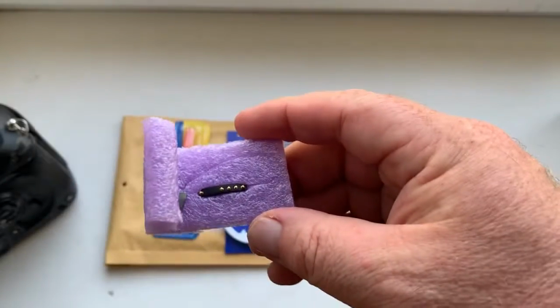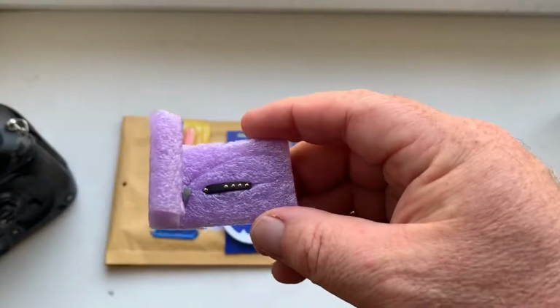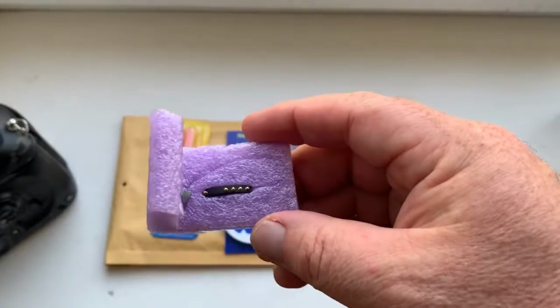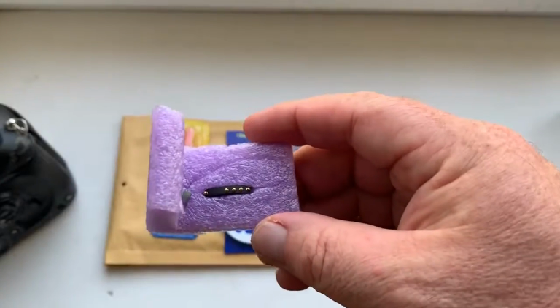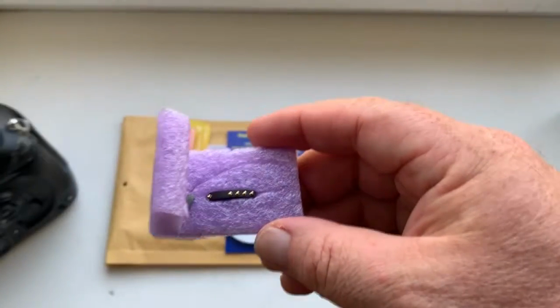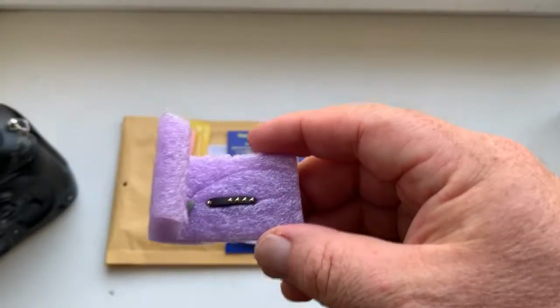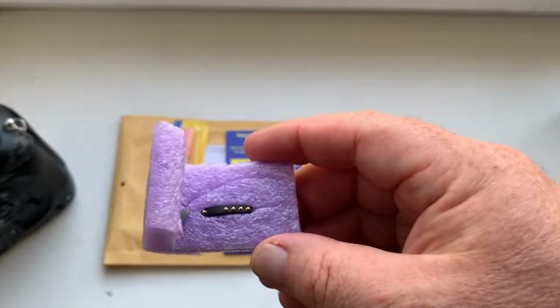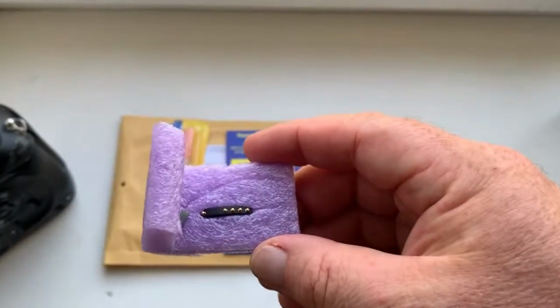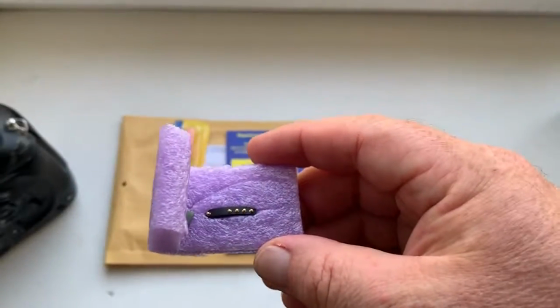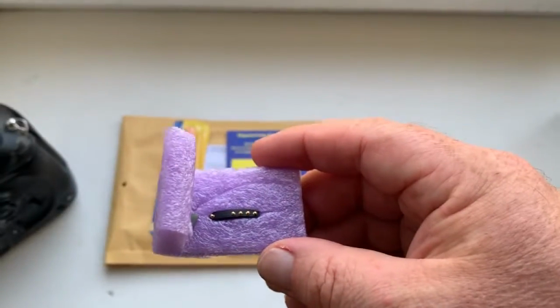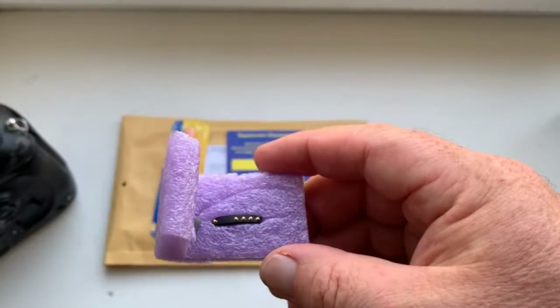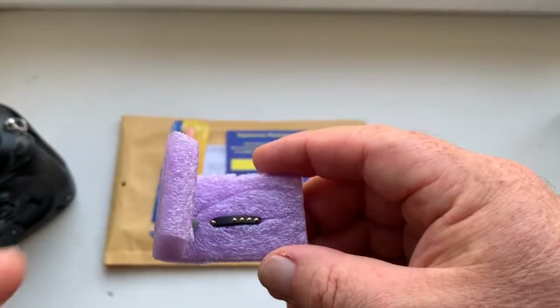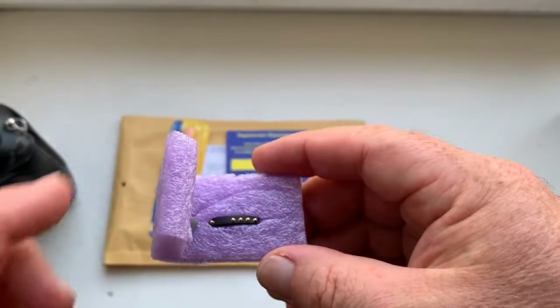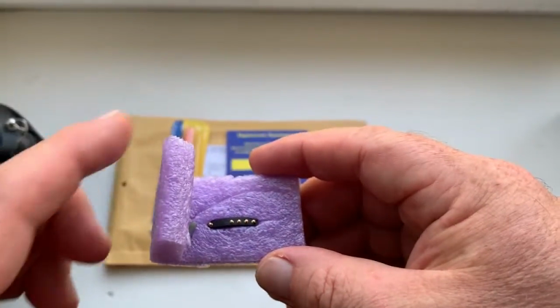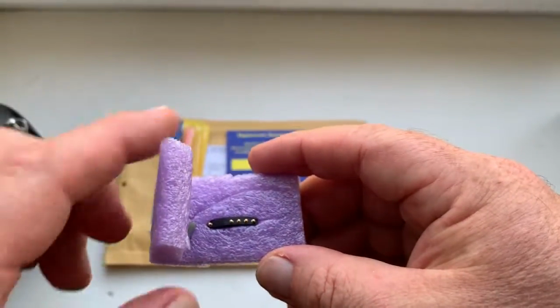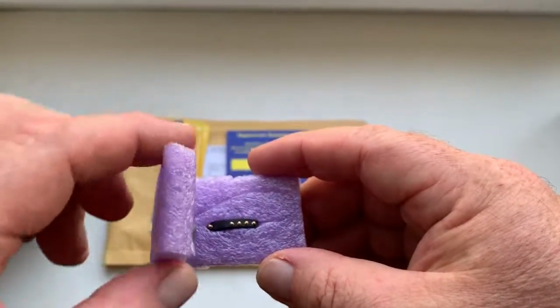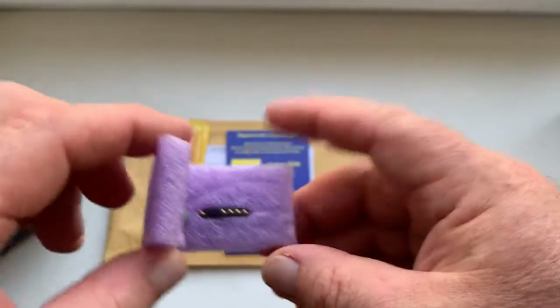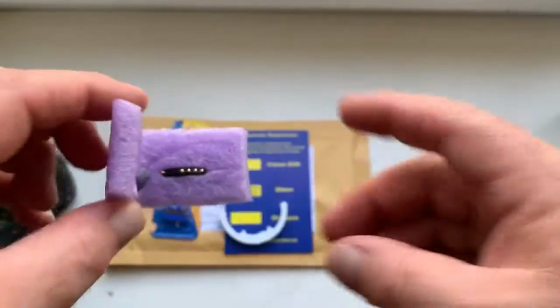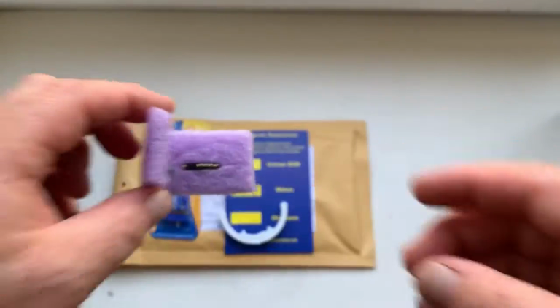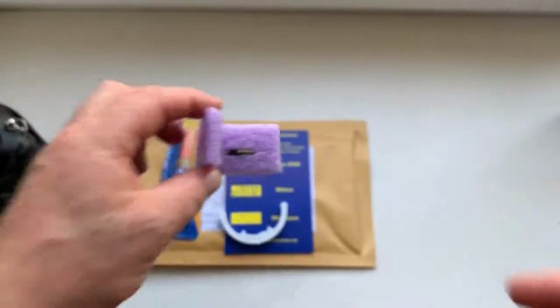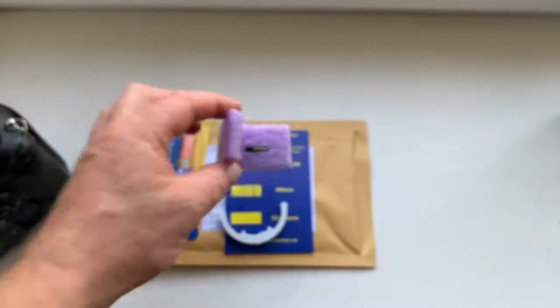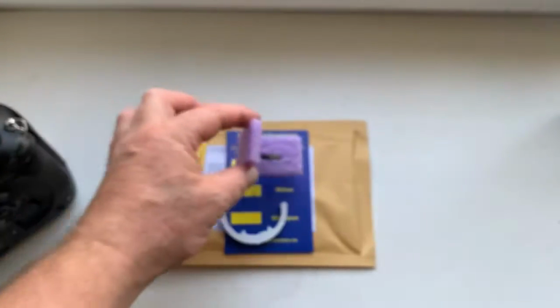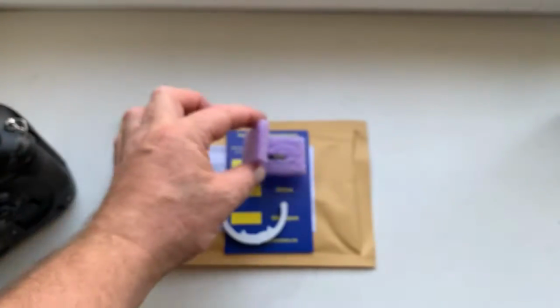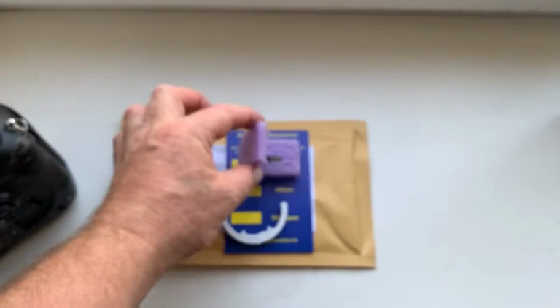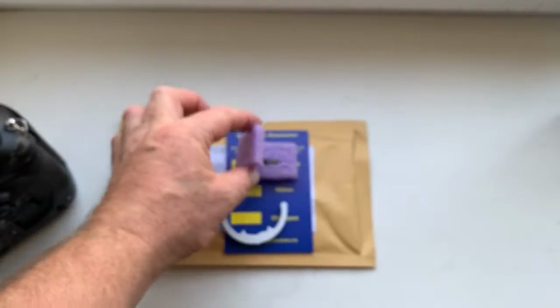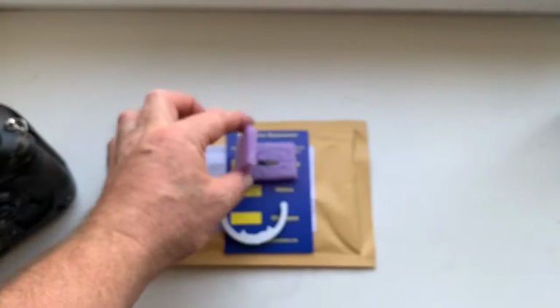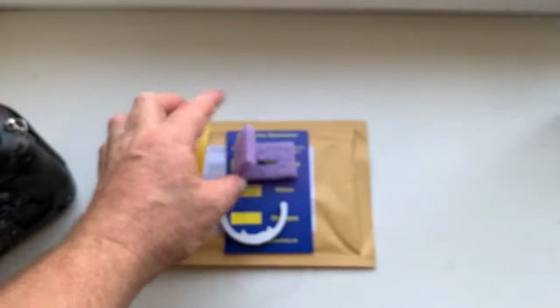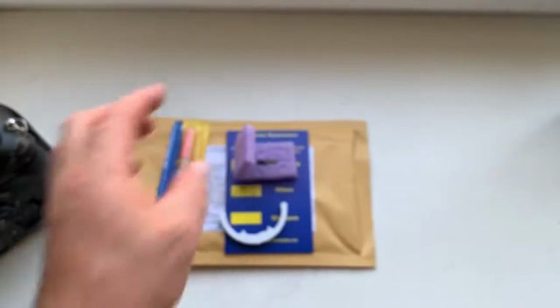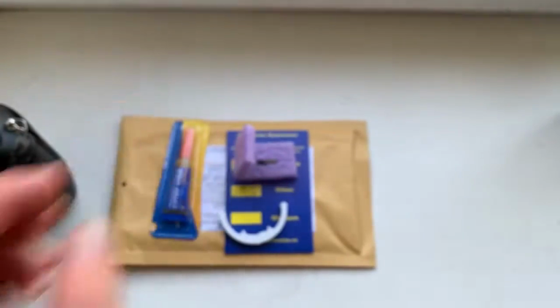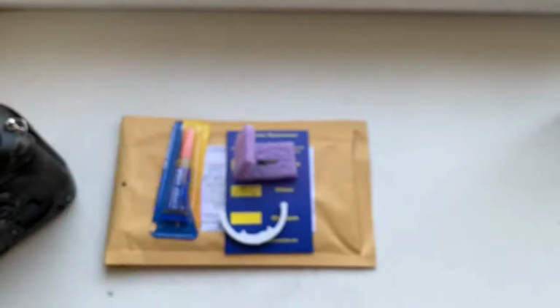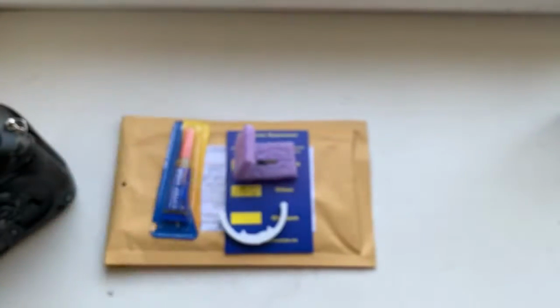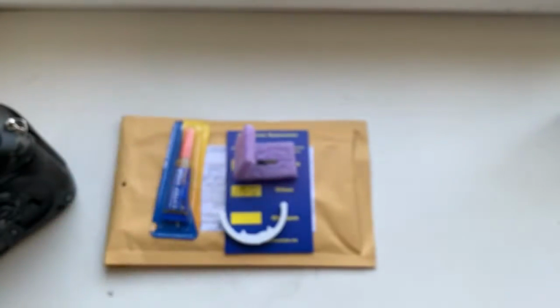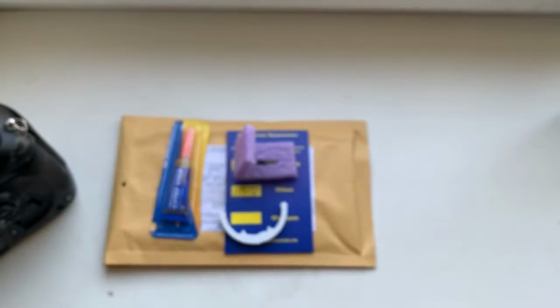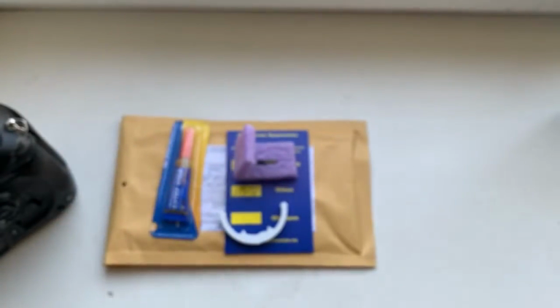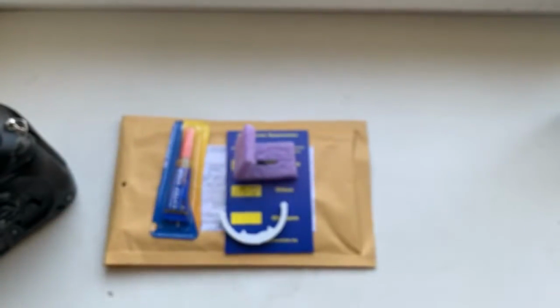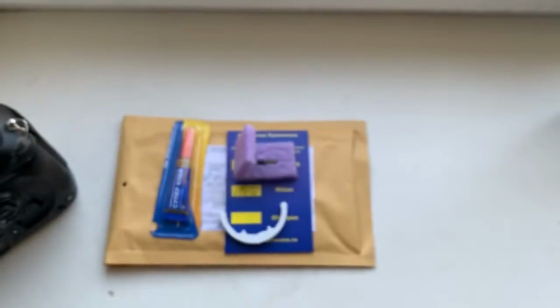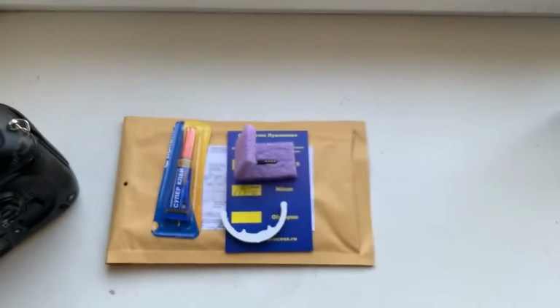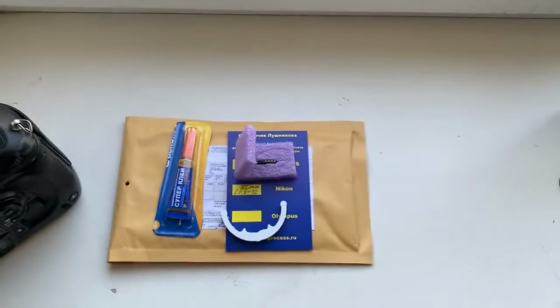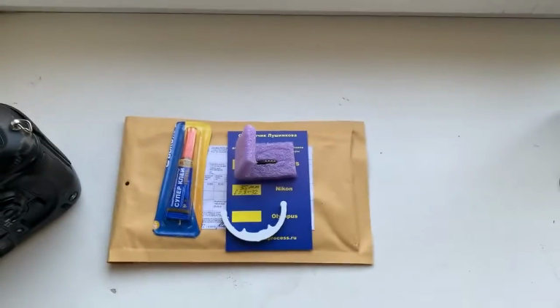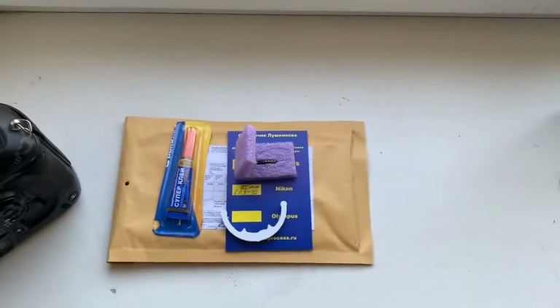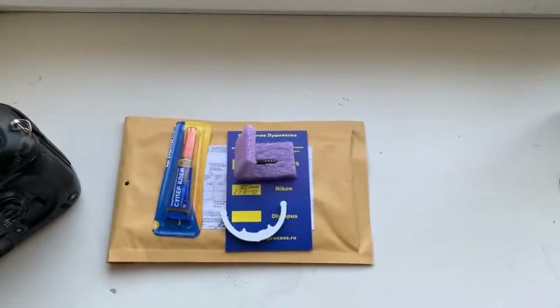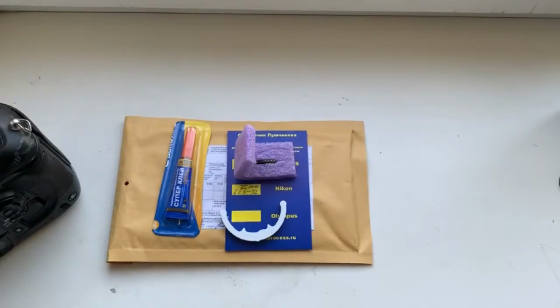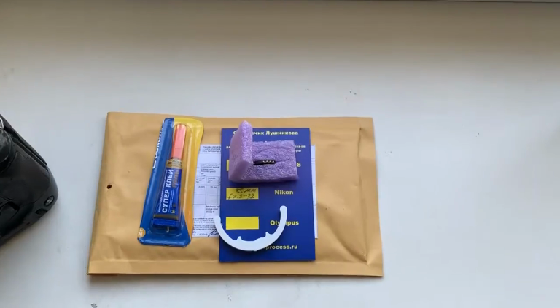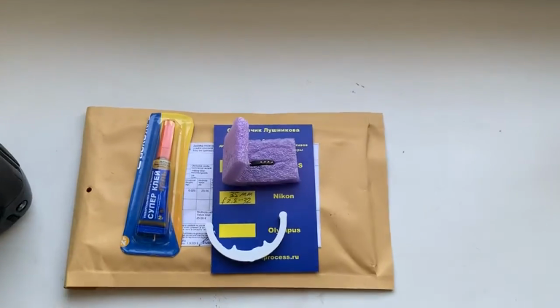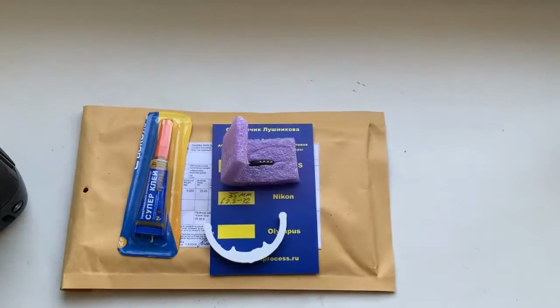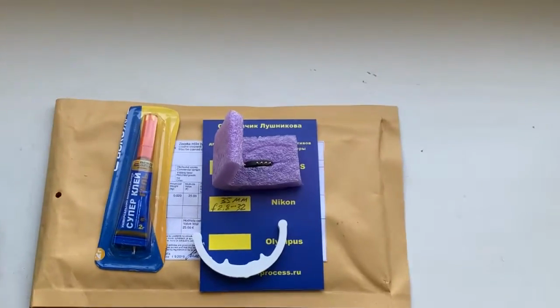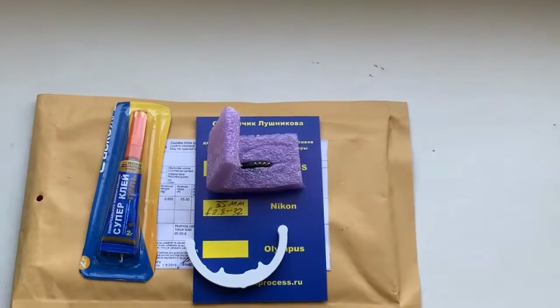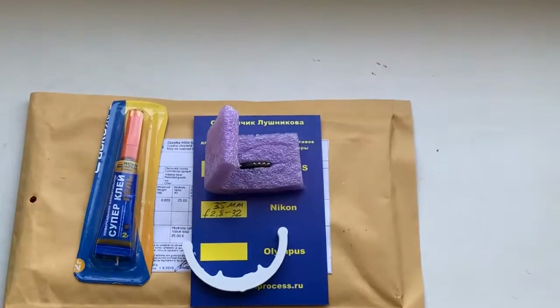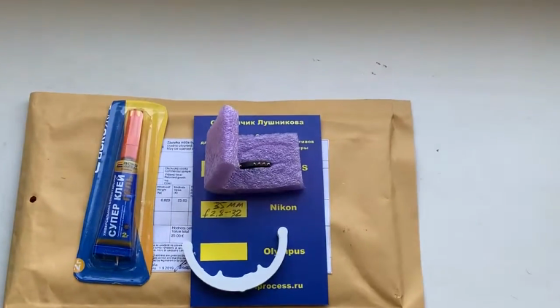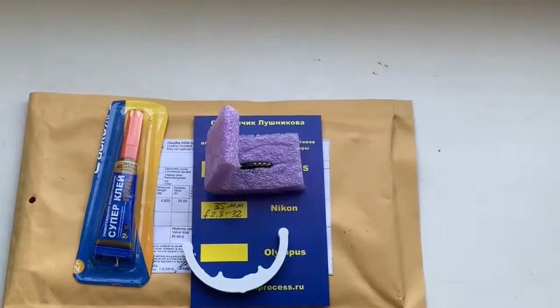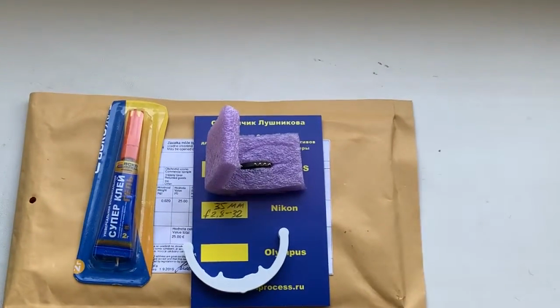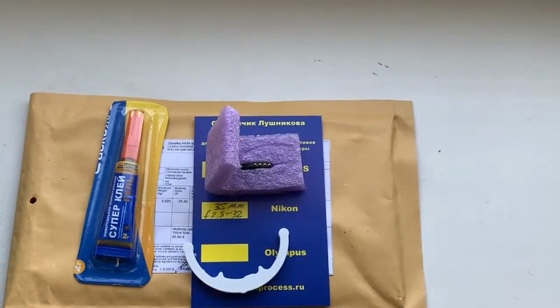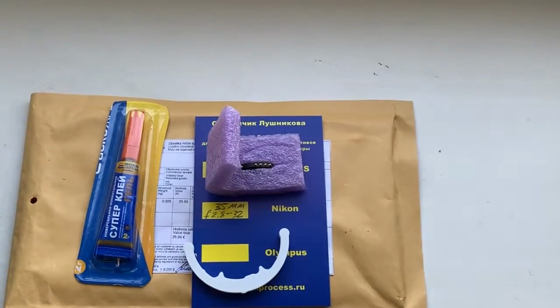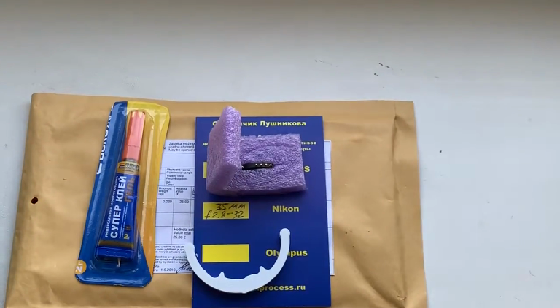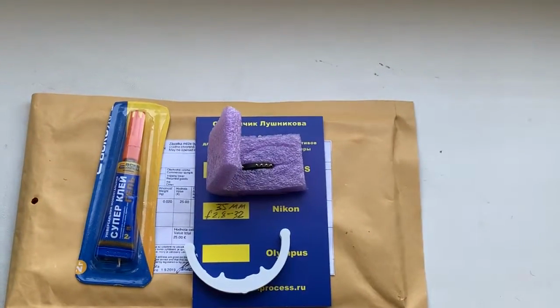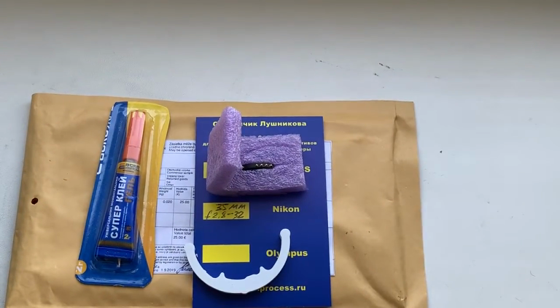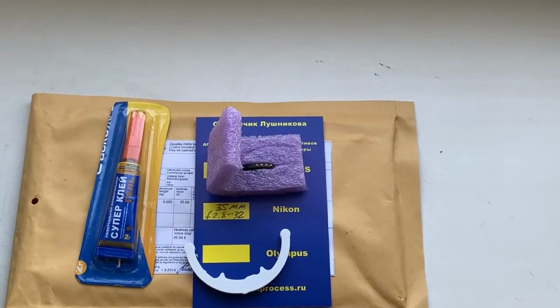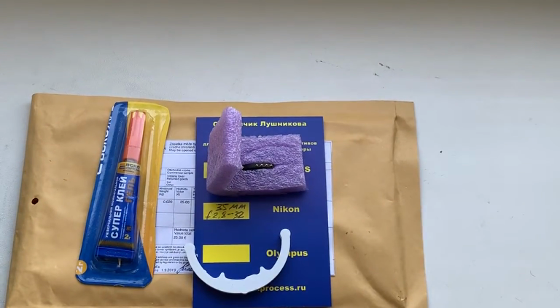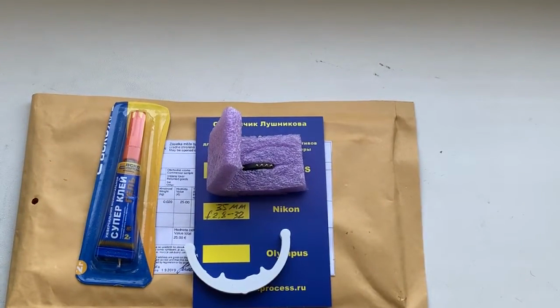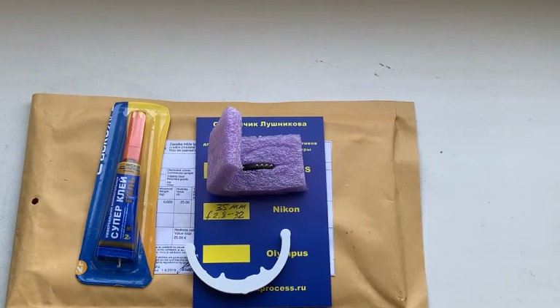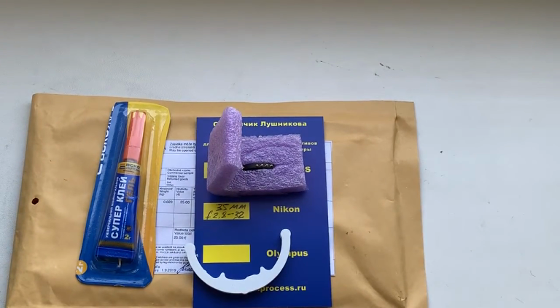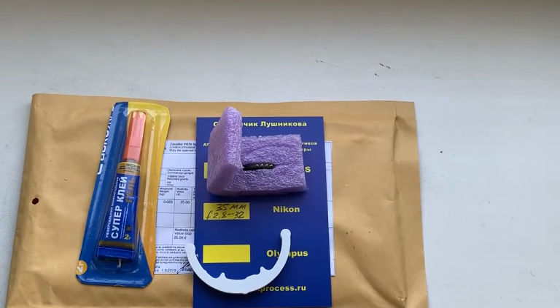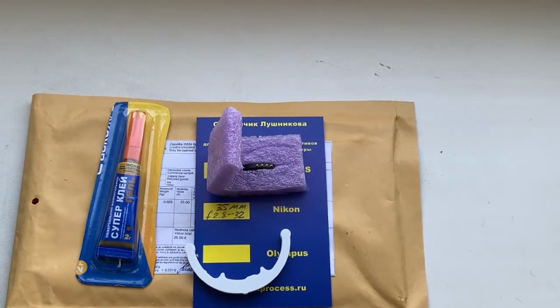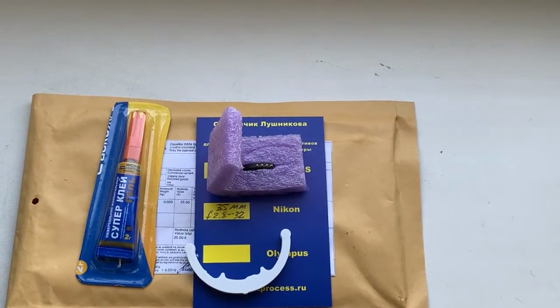Now I am packaging your chip and will send it to you tomorrow morning. Thank you for your attention.